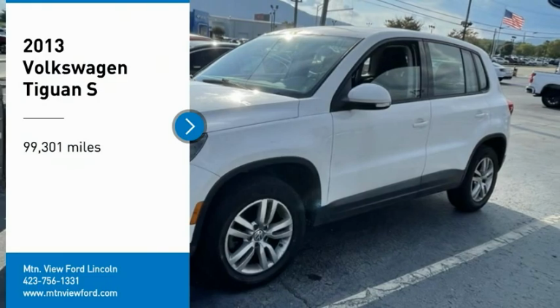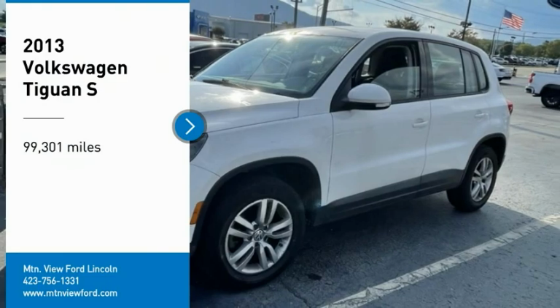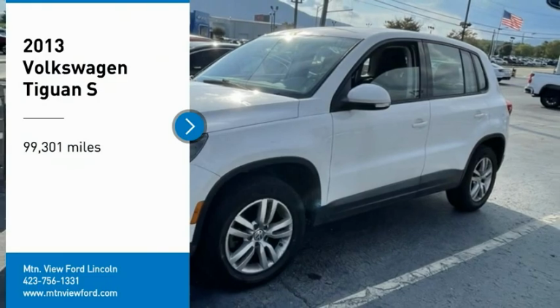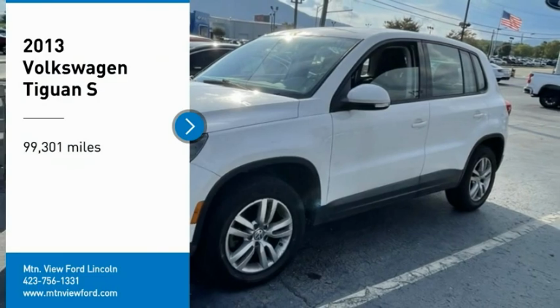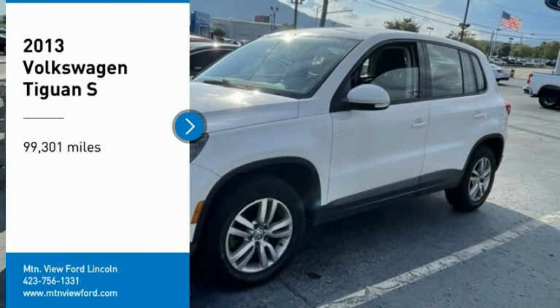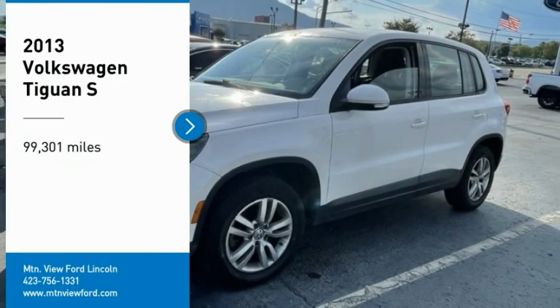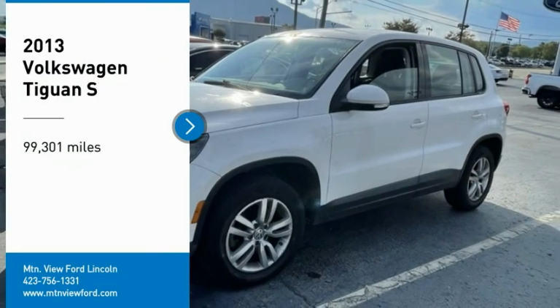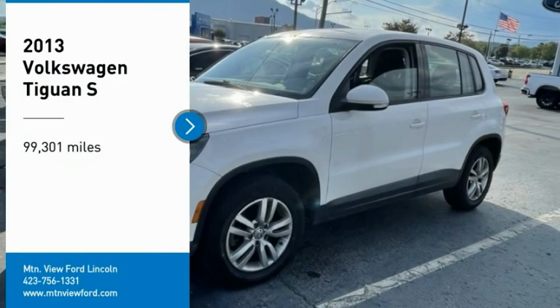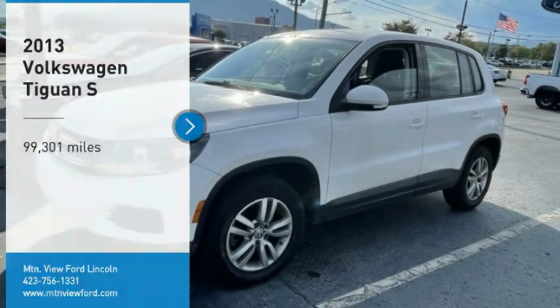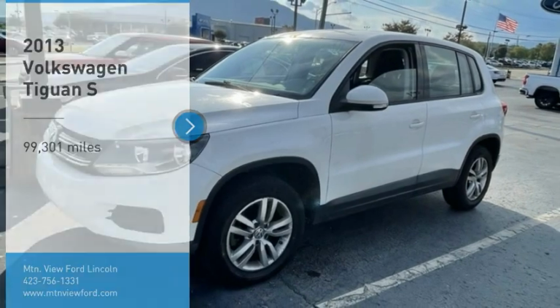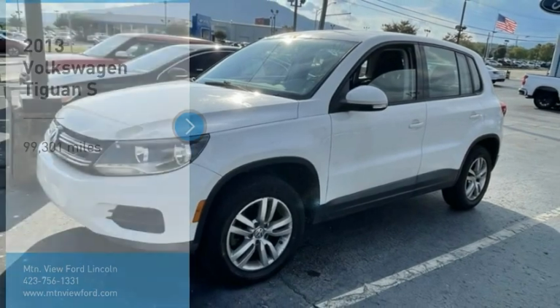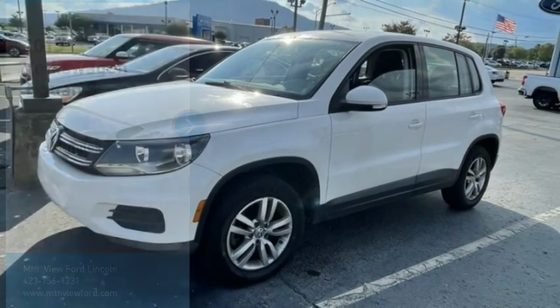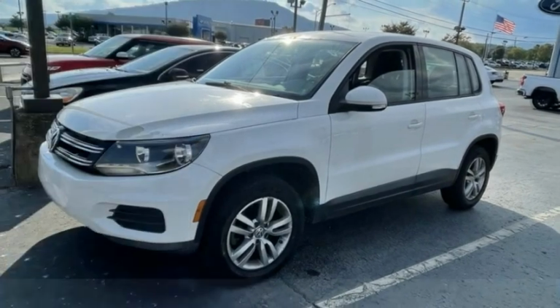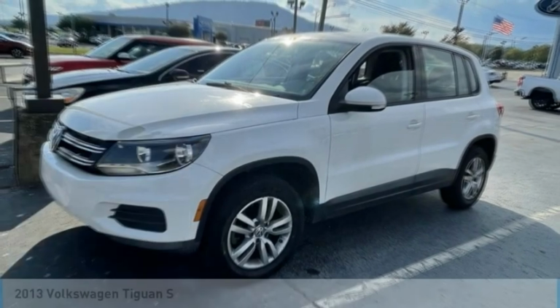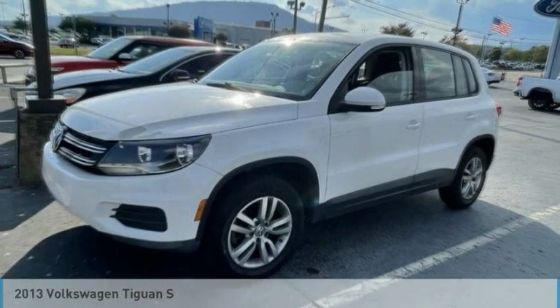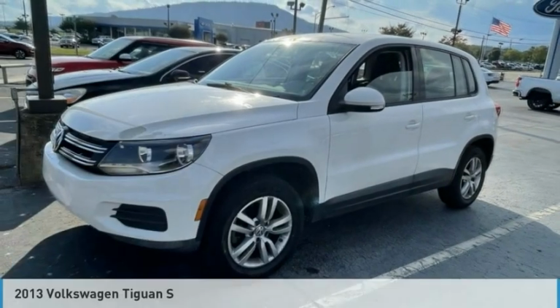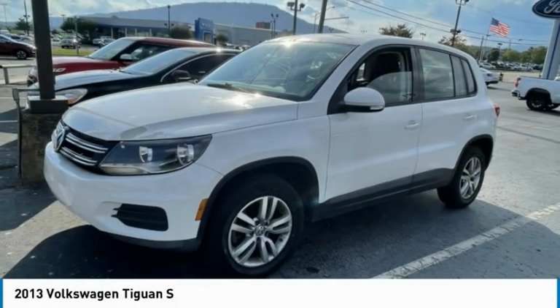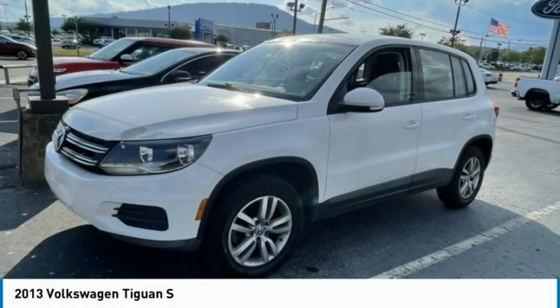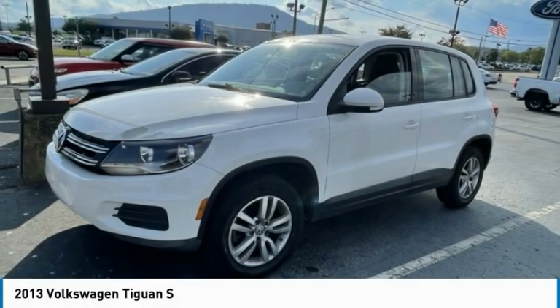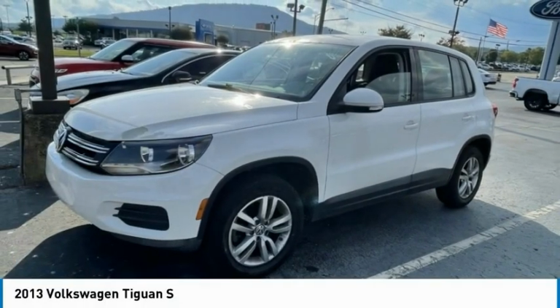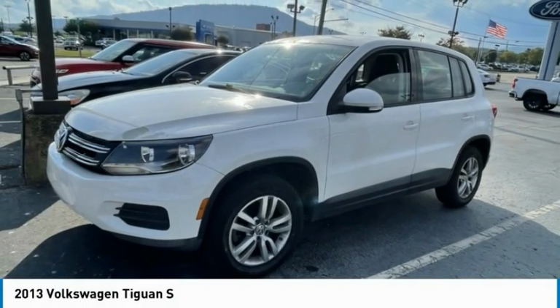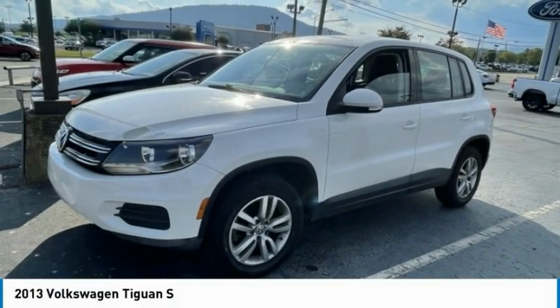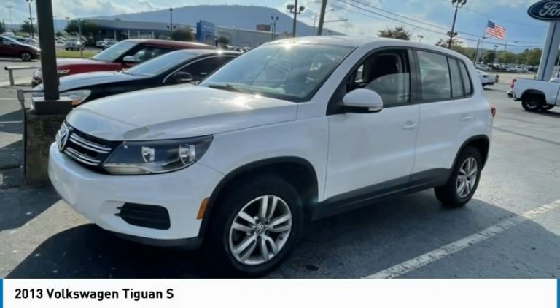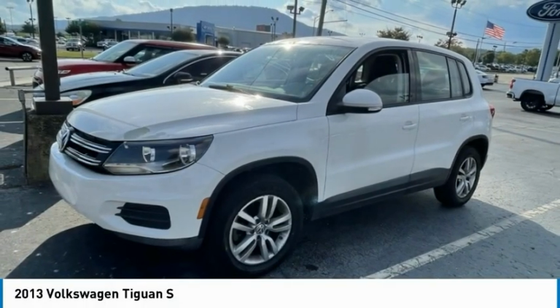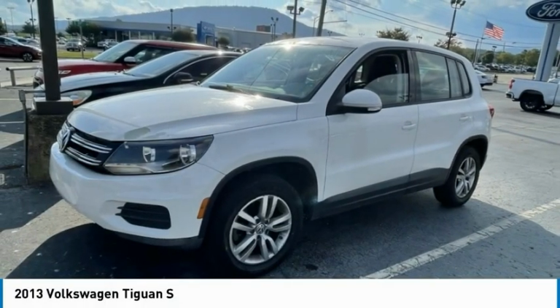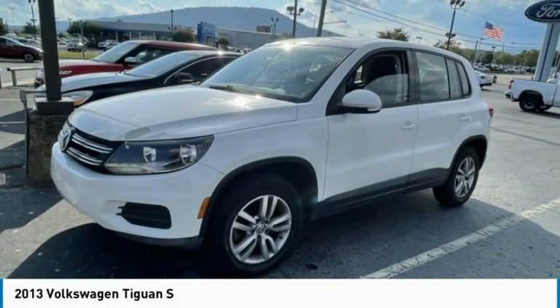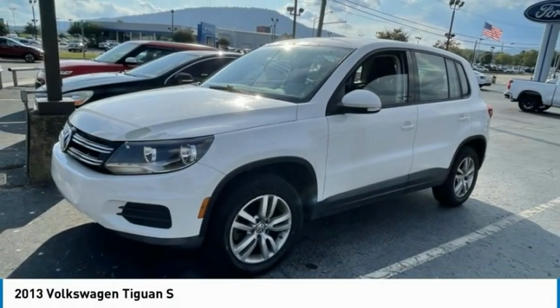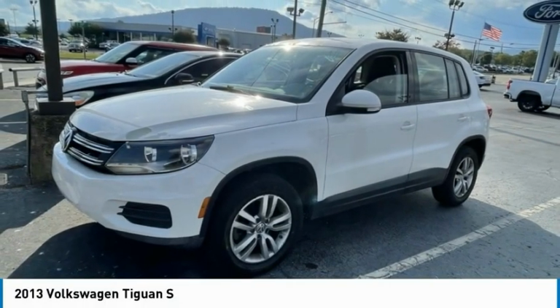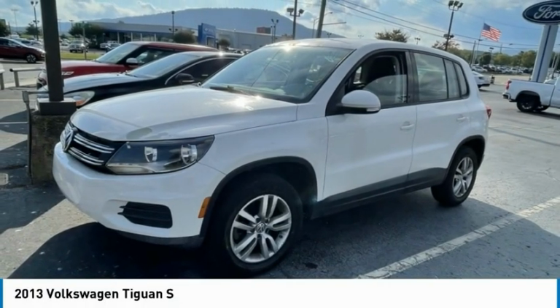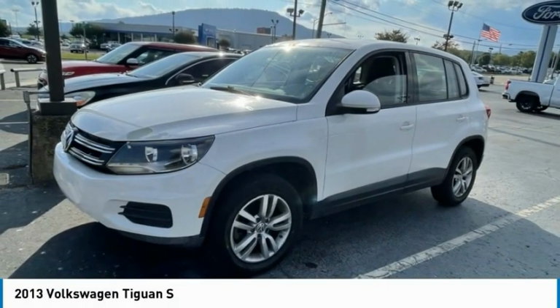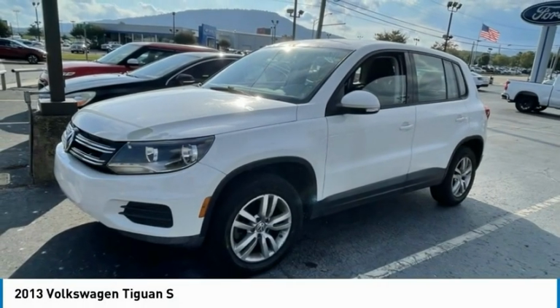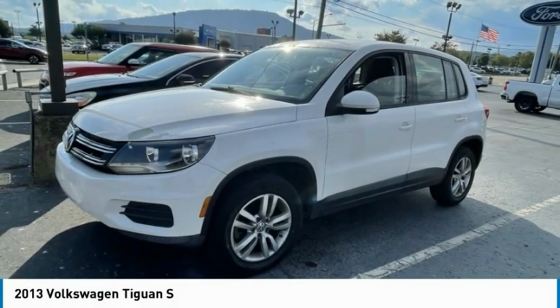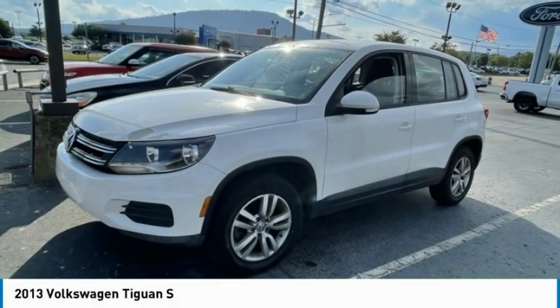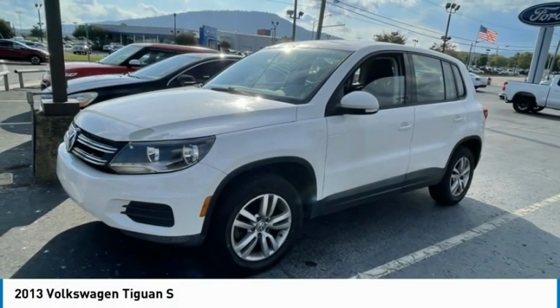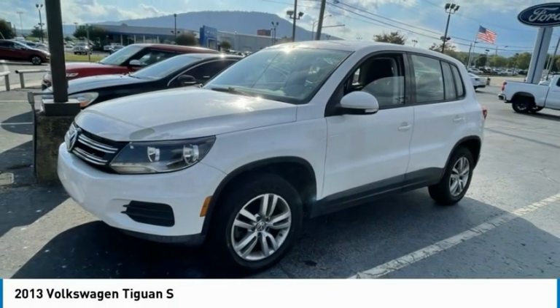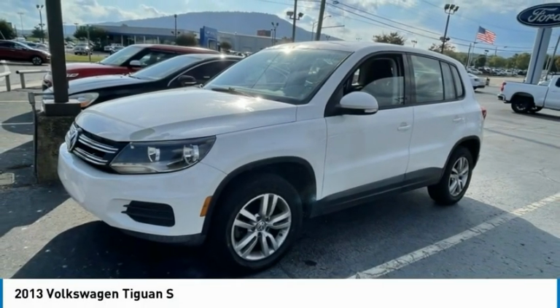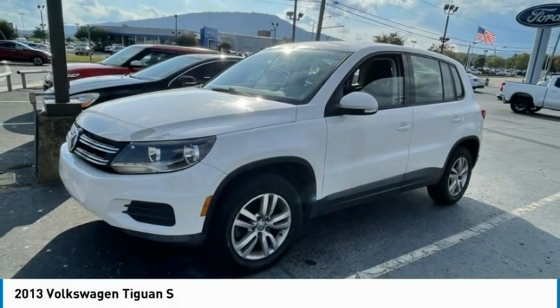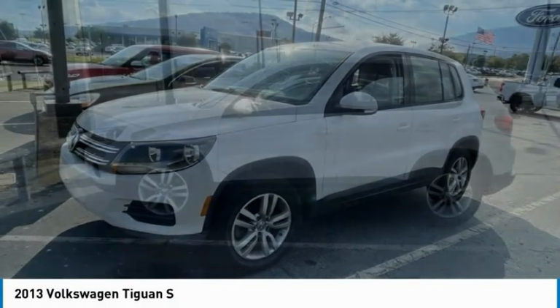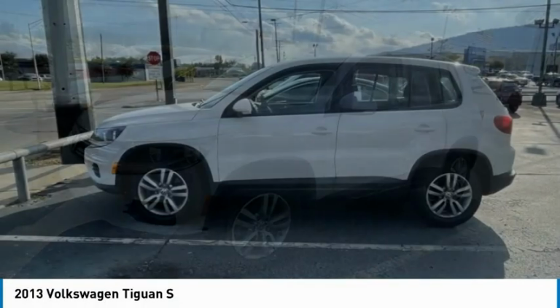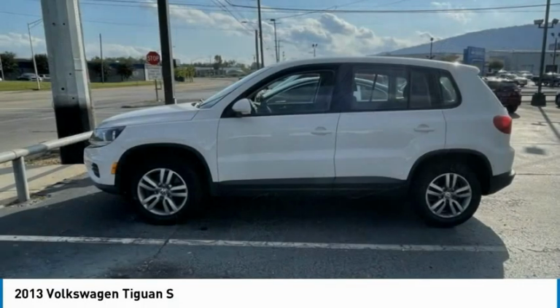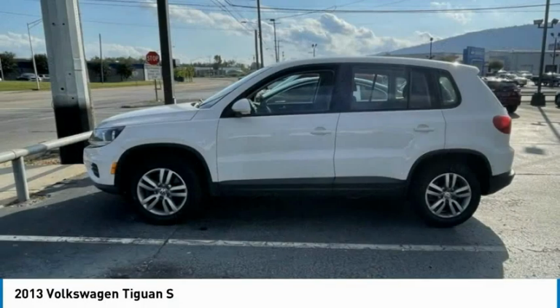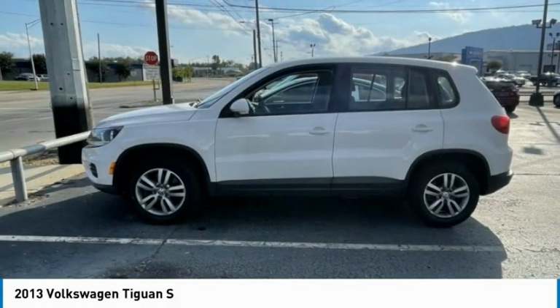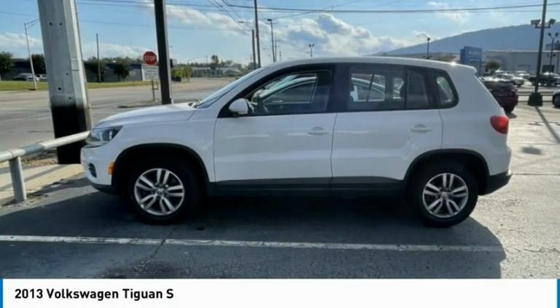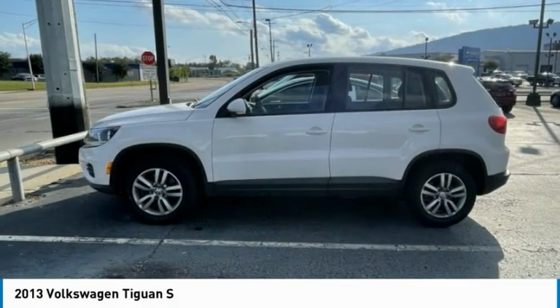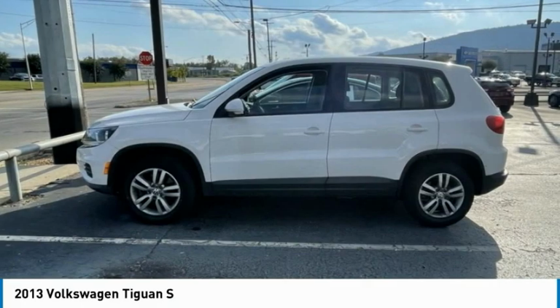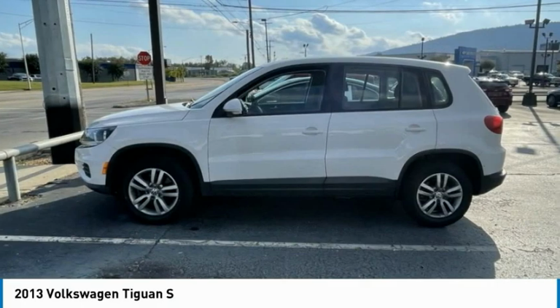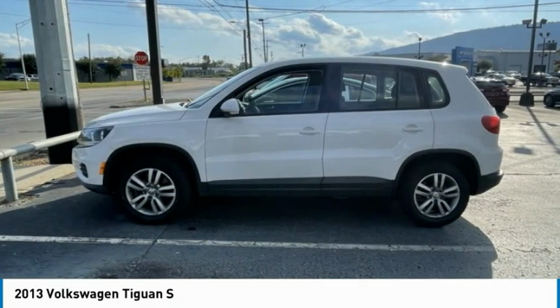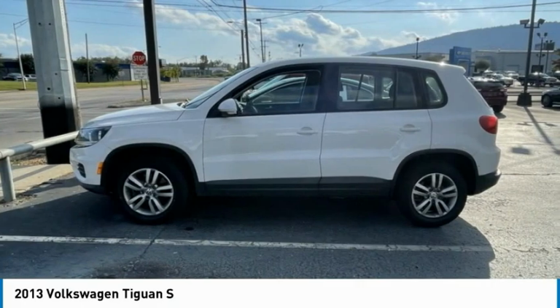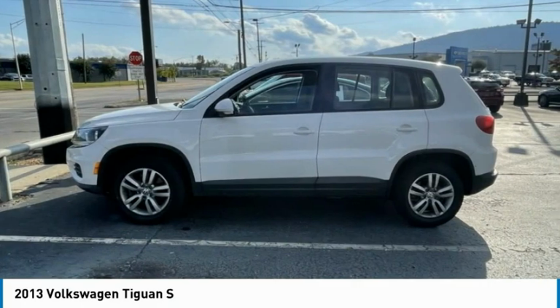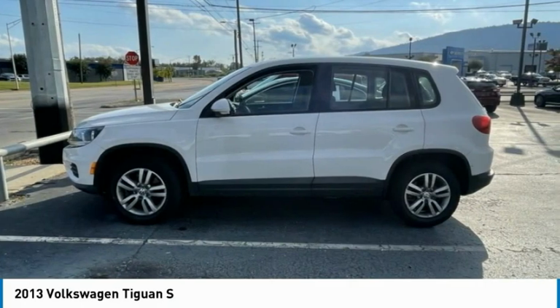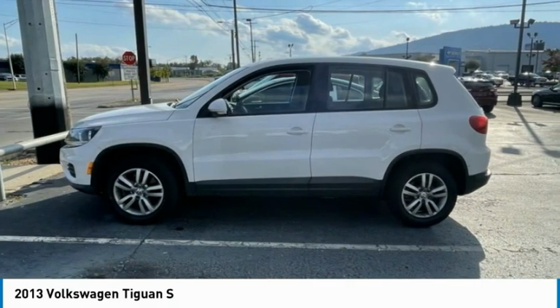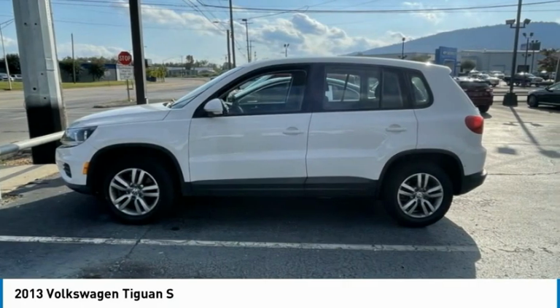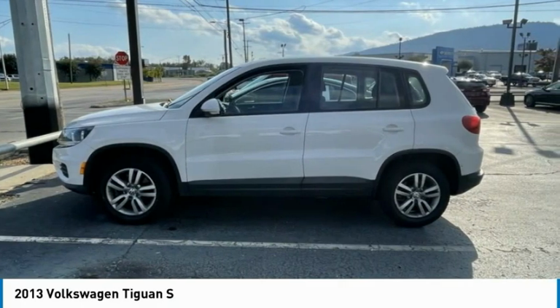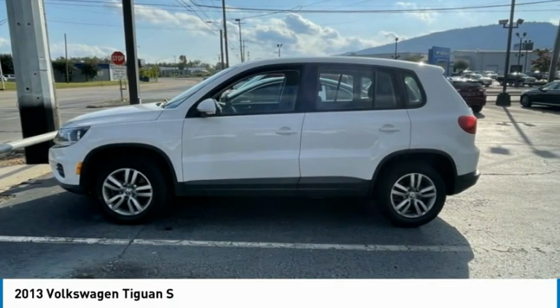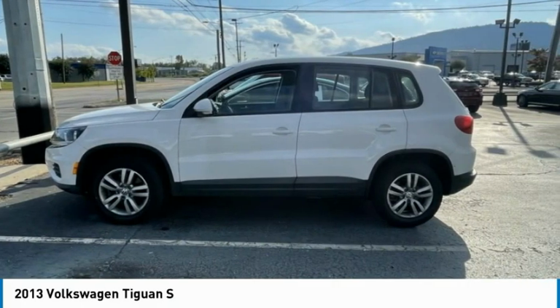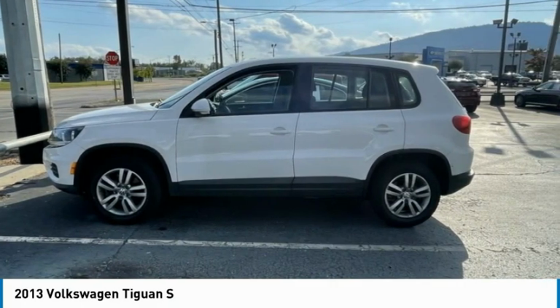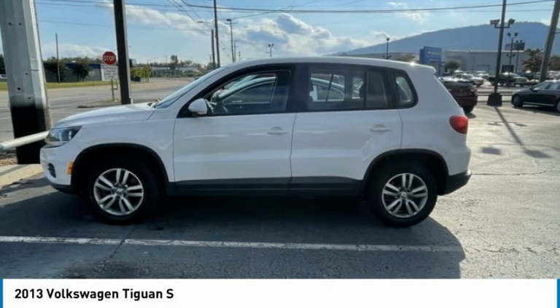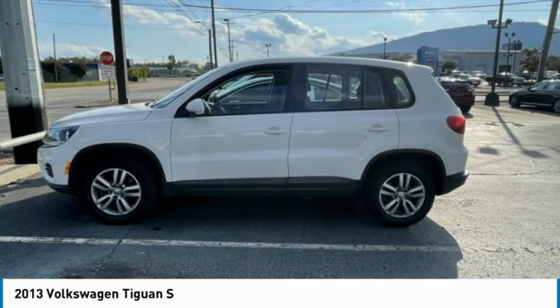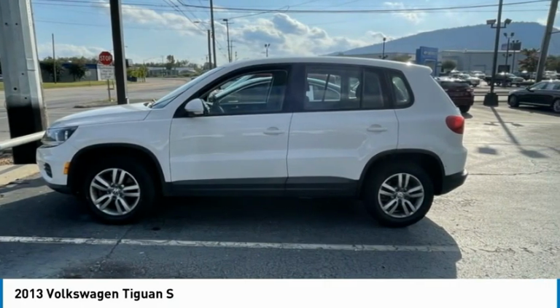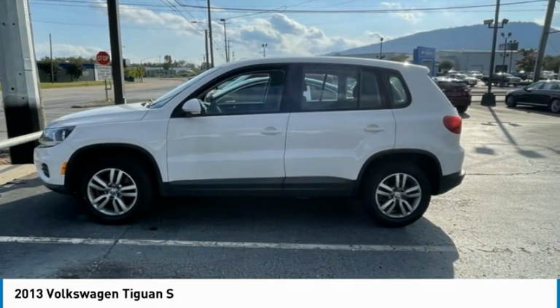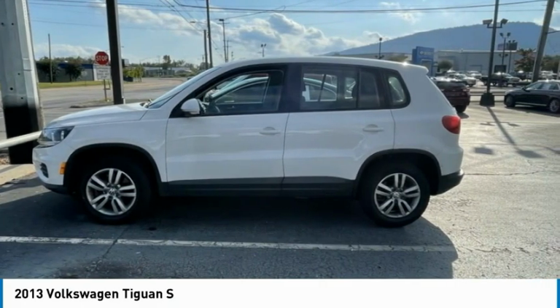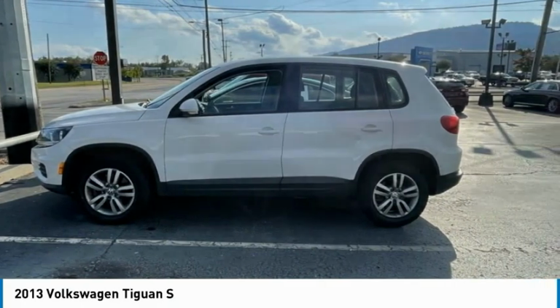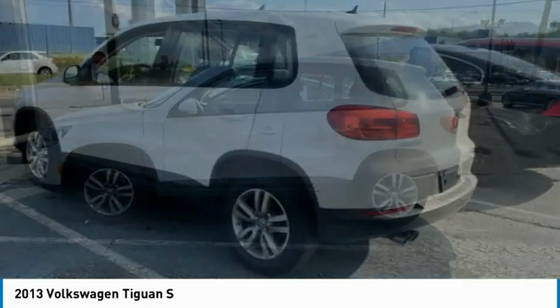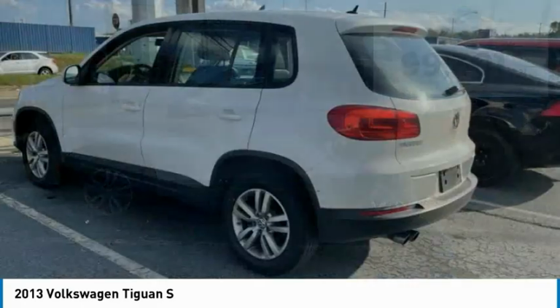Check out the 2013 Tiguan. With Volkswagen Tiguan, it's good to be turbo. Turbo with class.